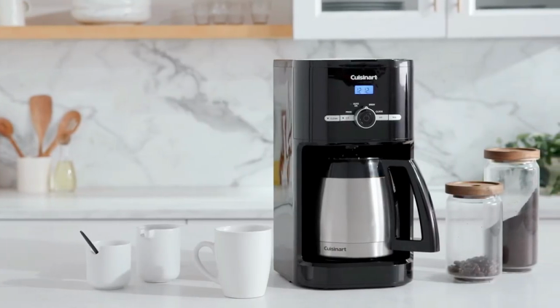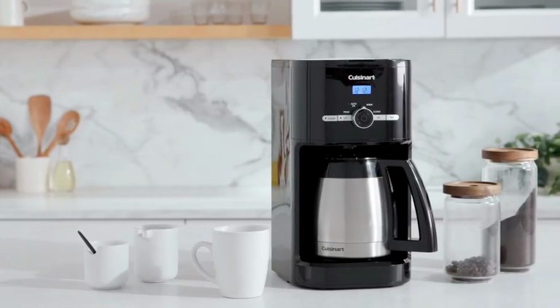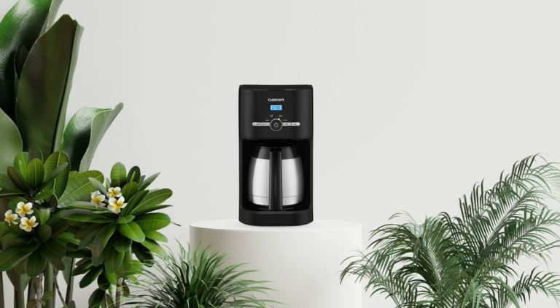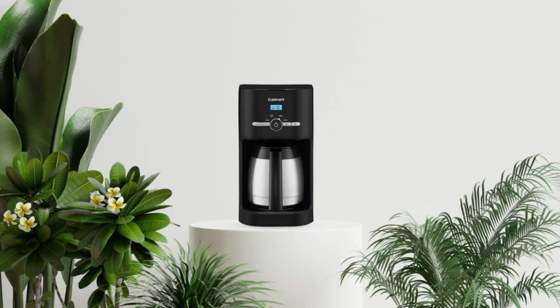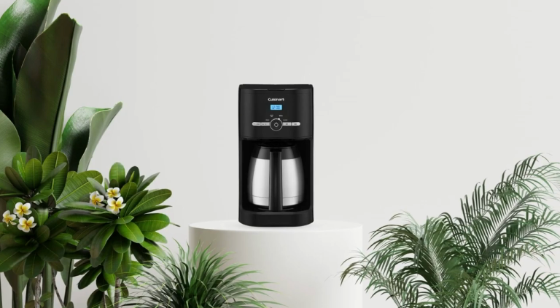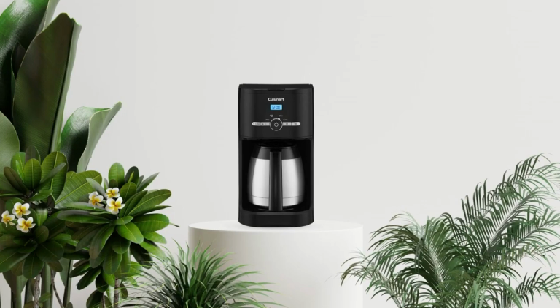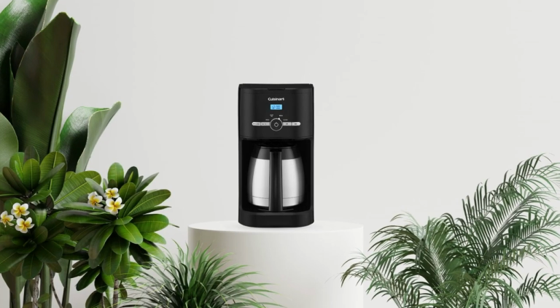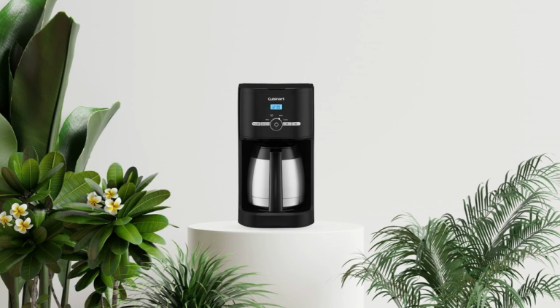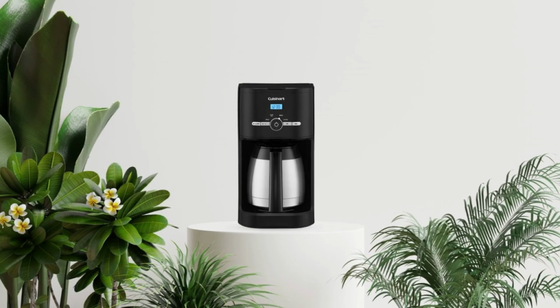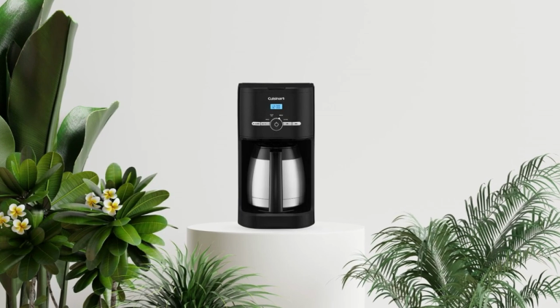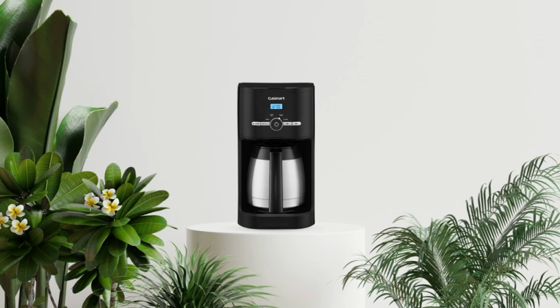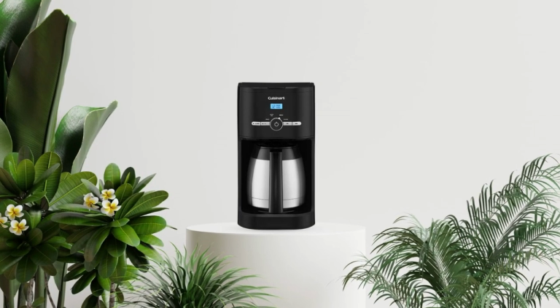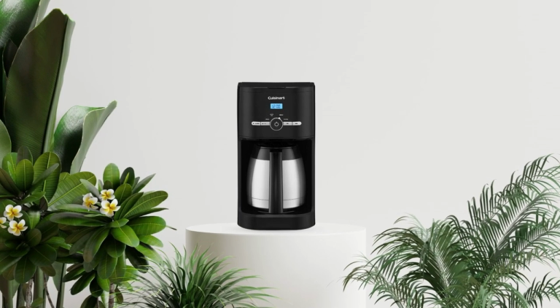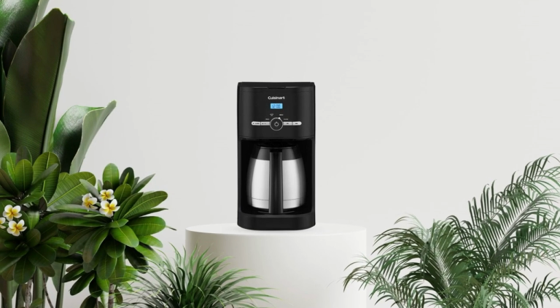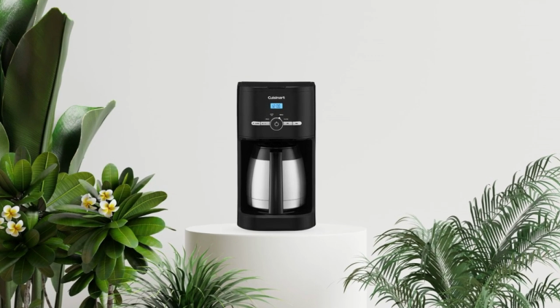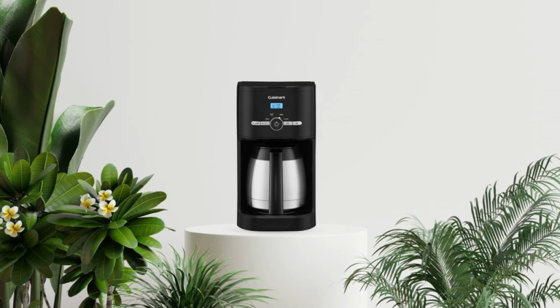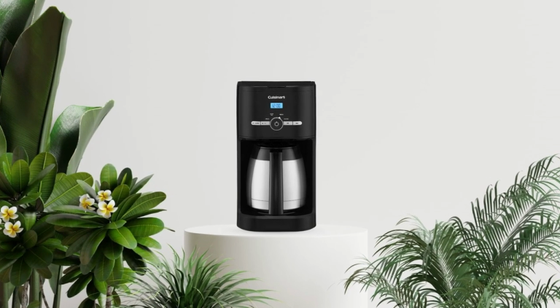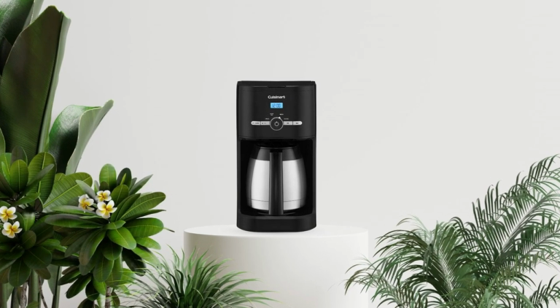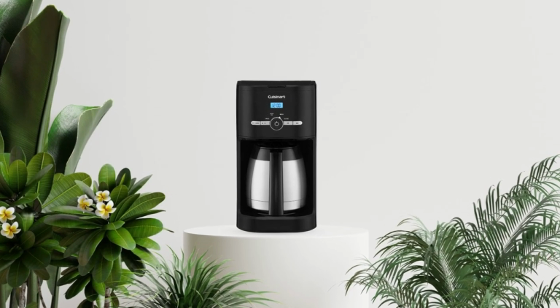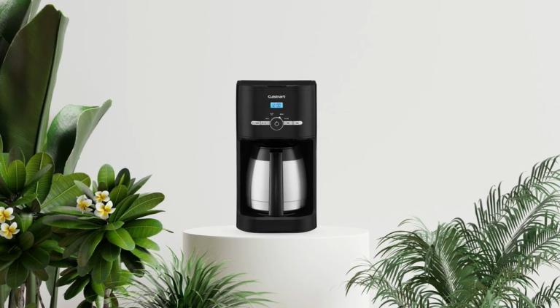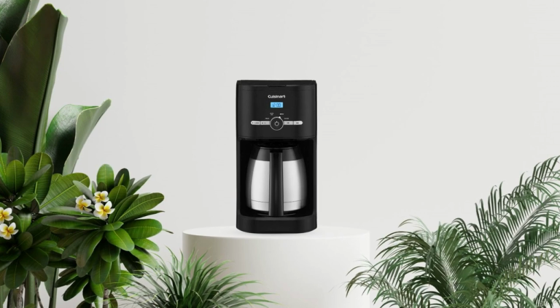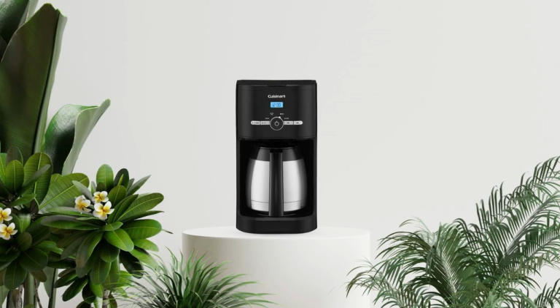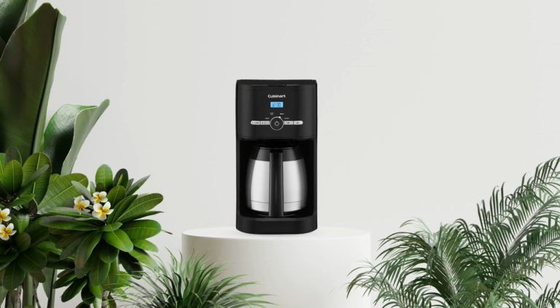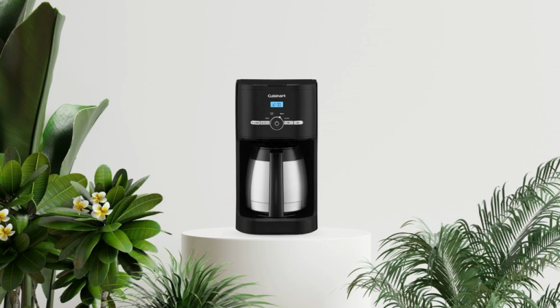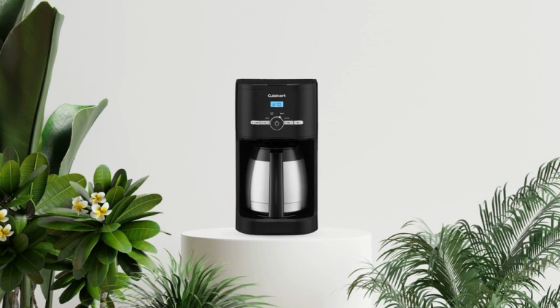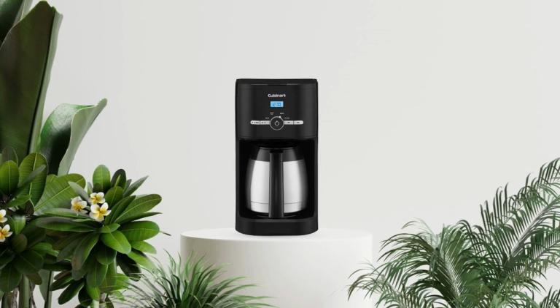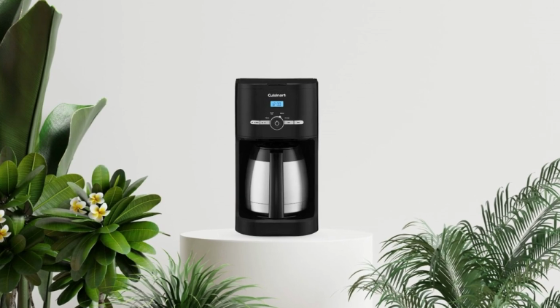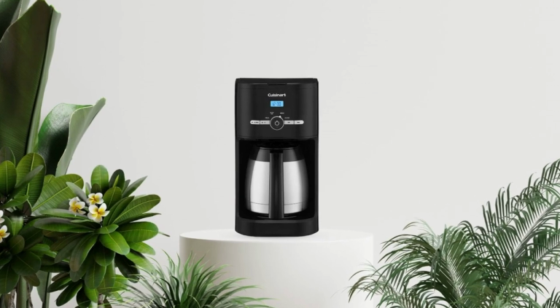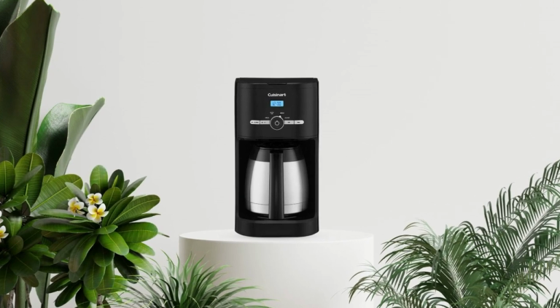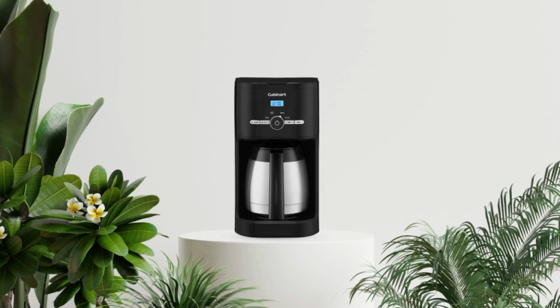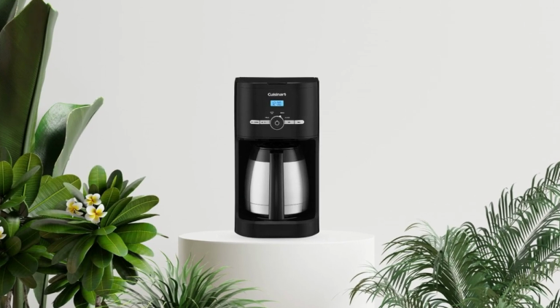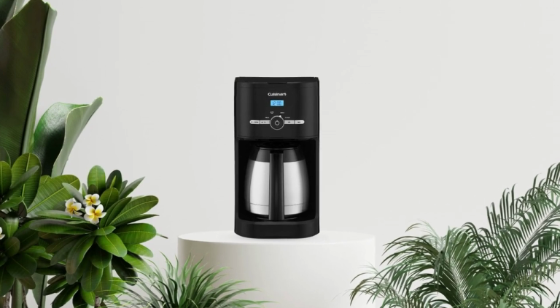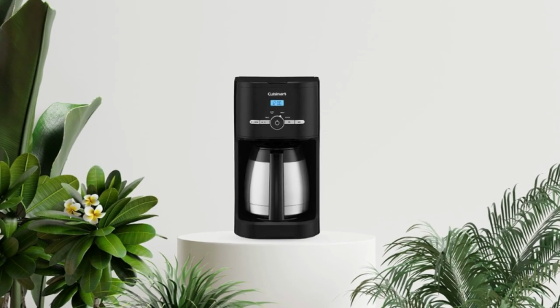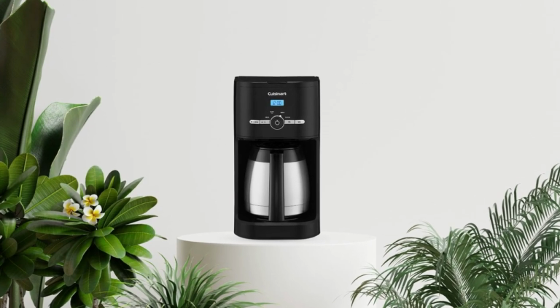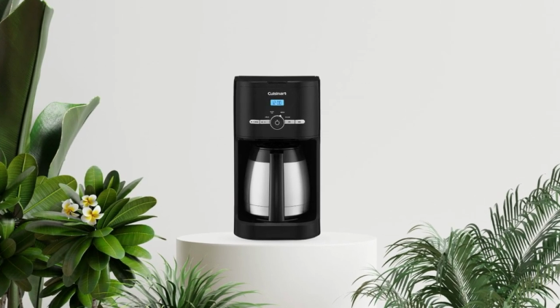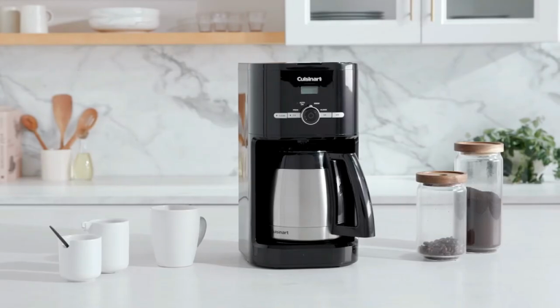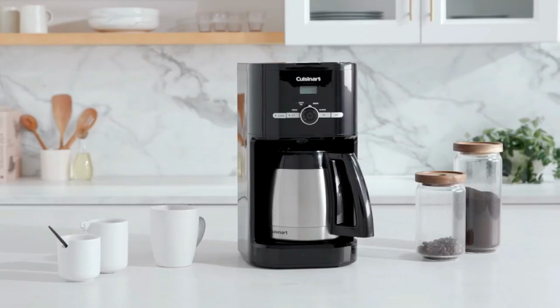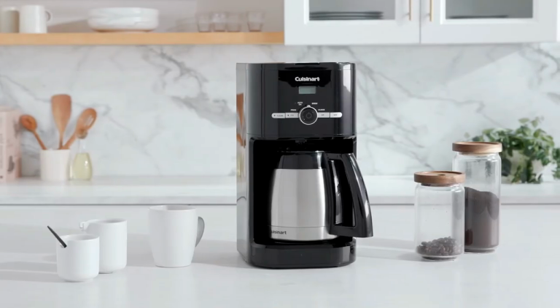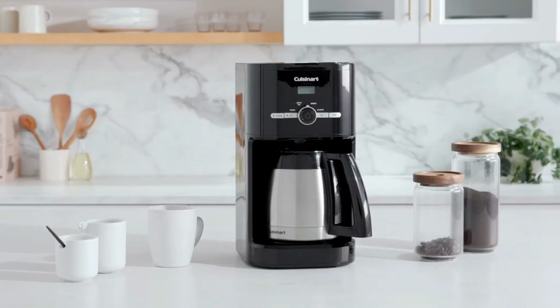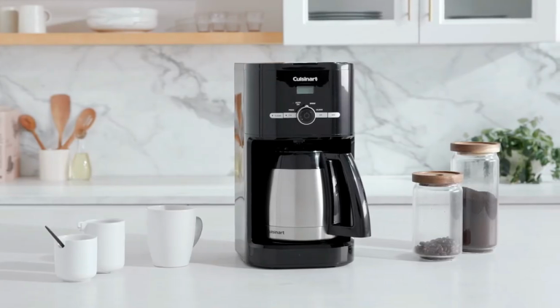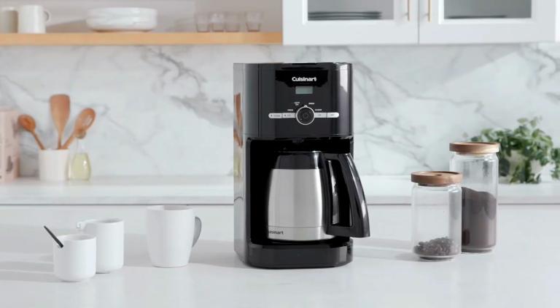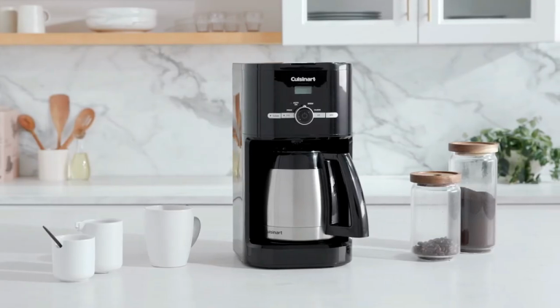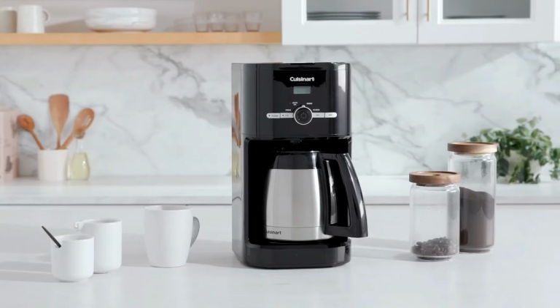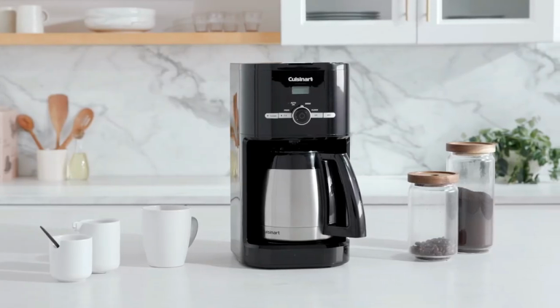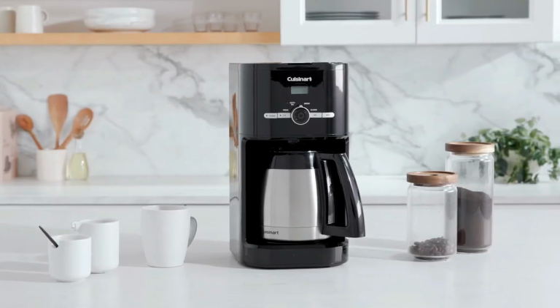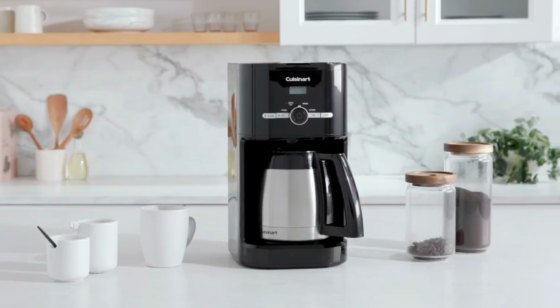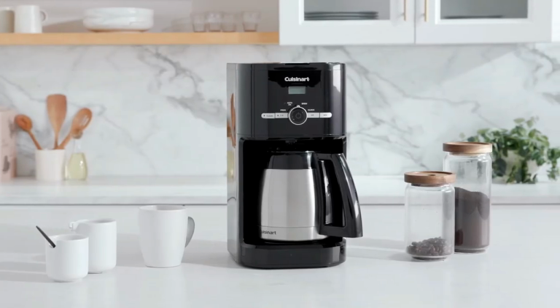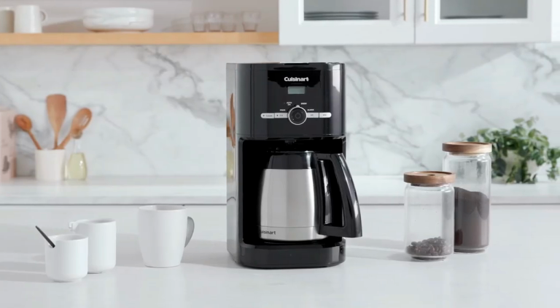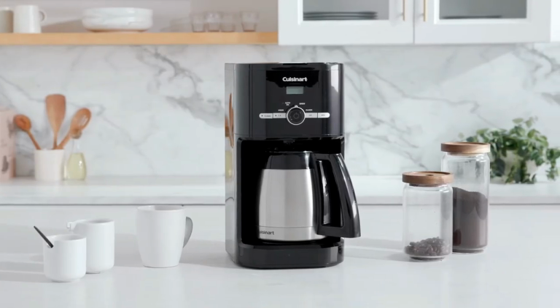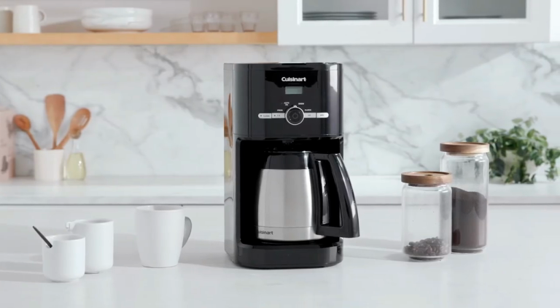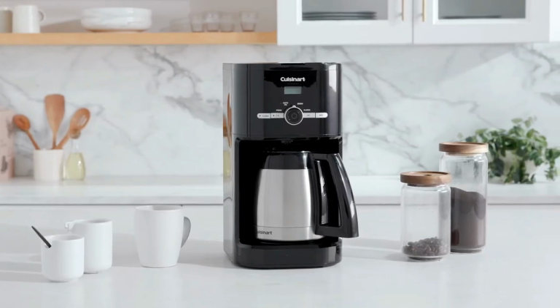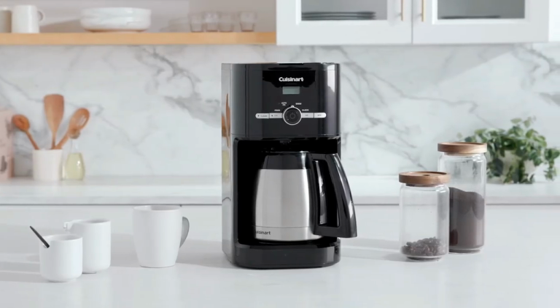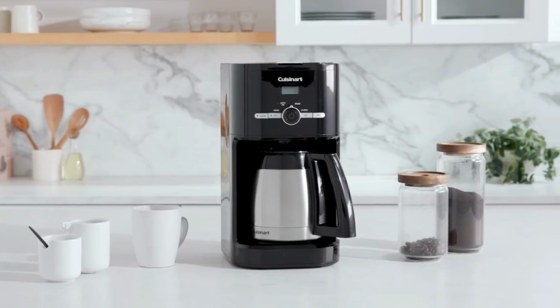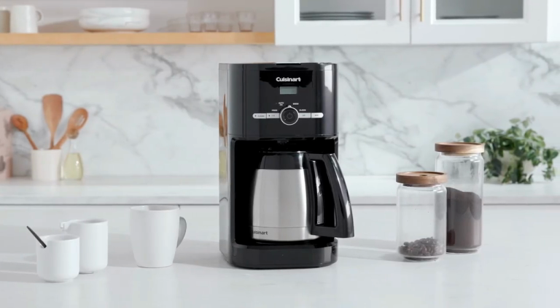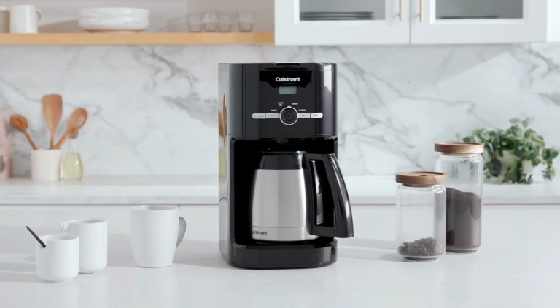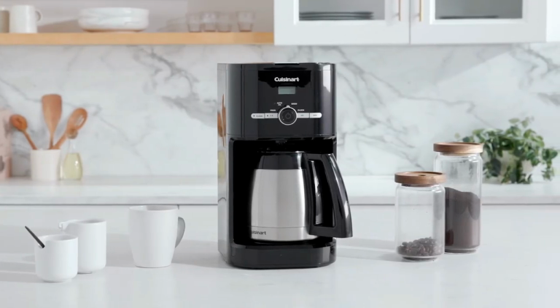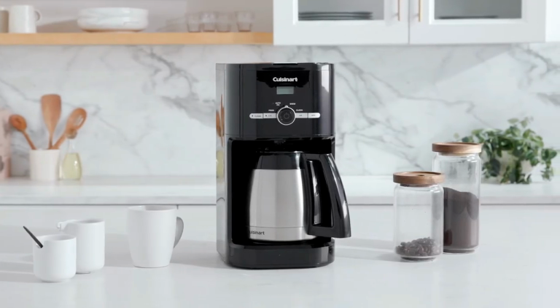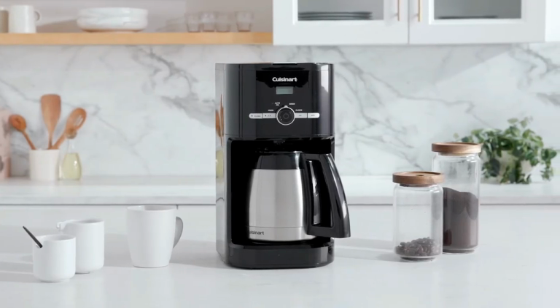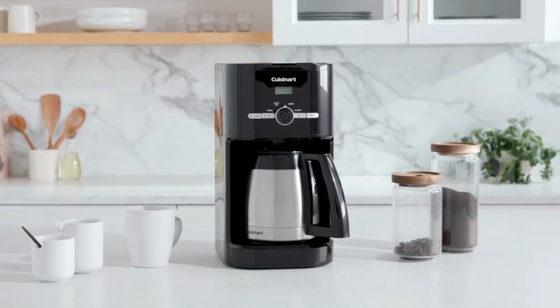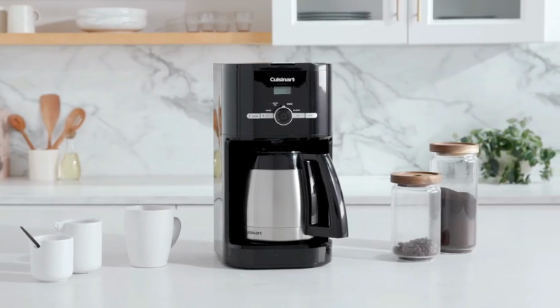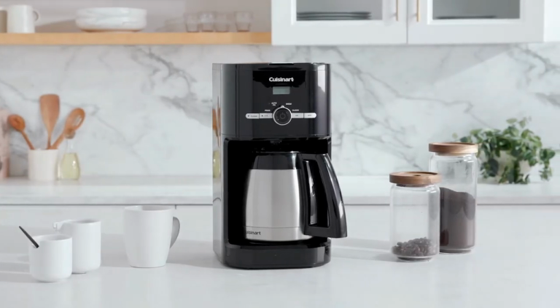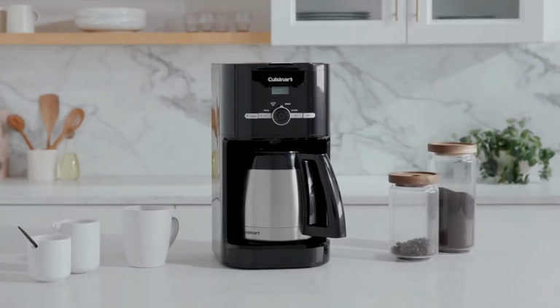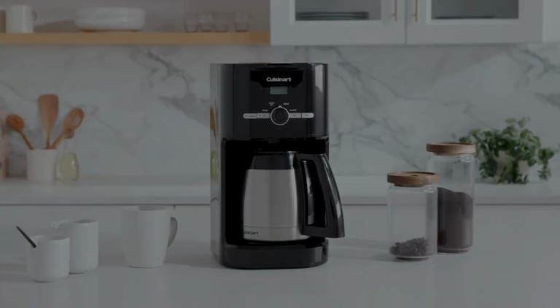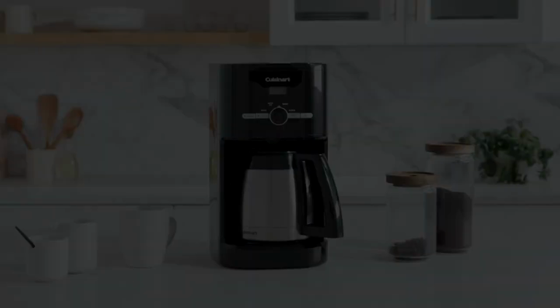So why settle for a lukewarm, stale cup of coffee when you can have a piping hot, delicious cup every time with one of these top-quality coffee makers?